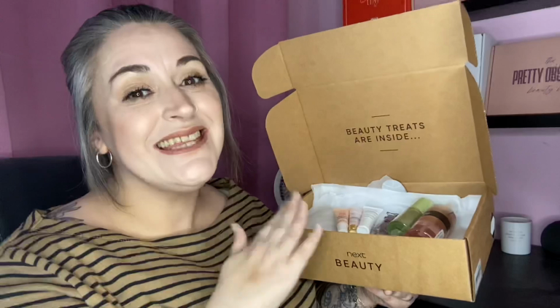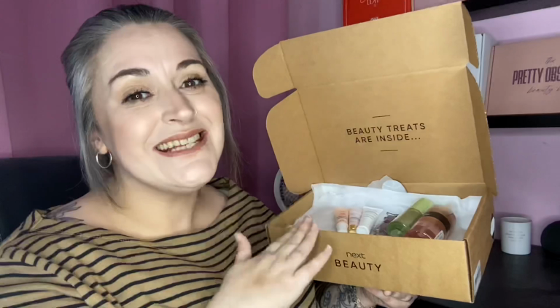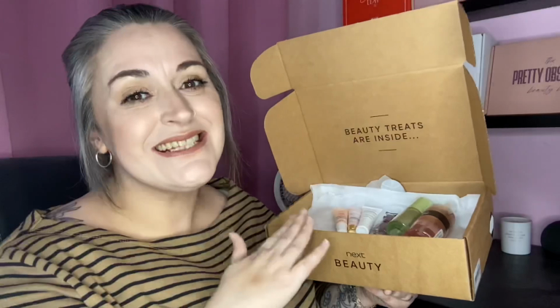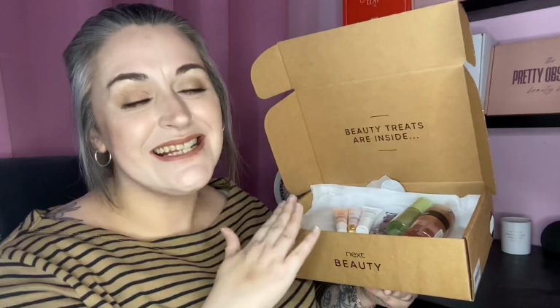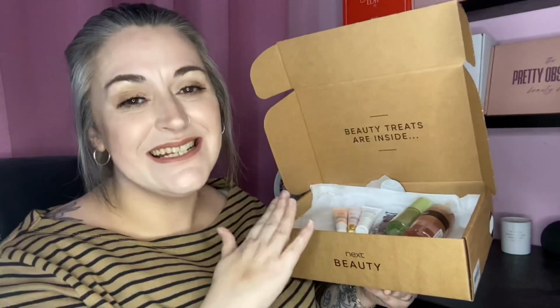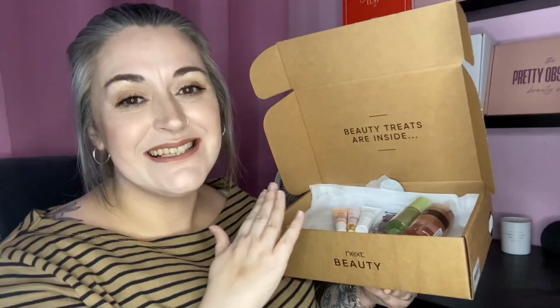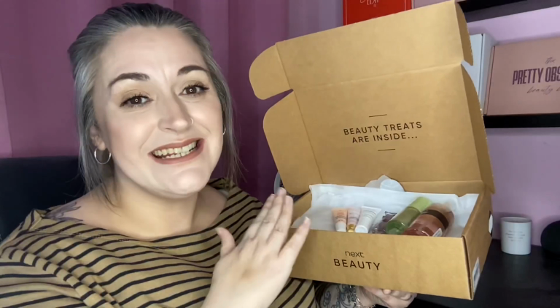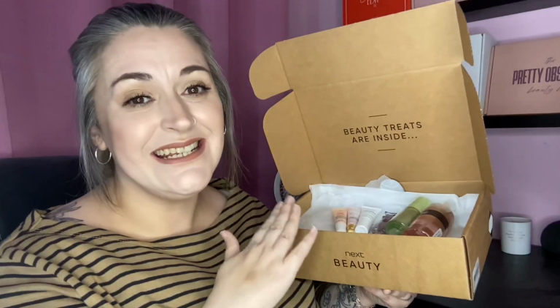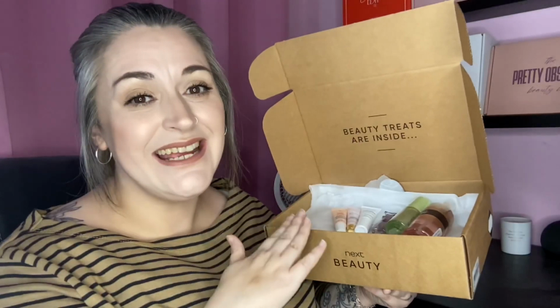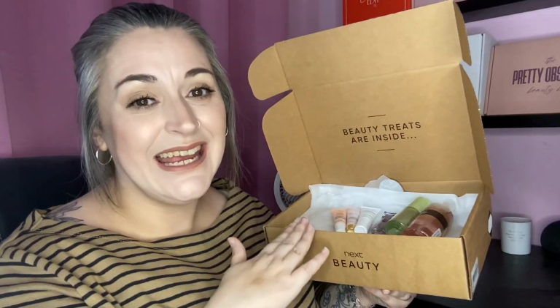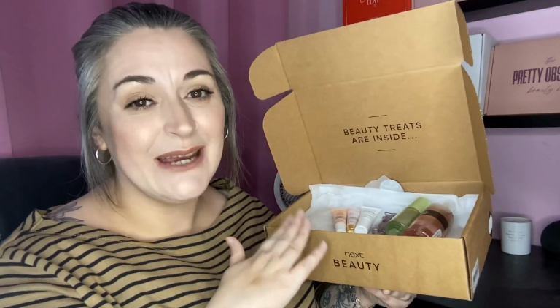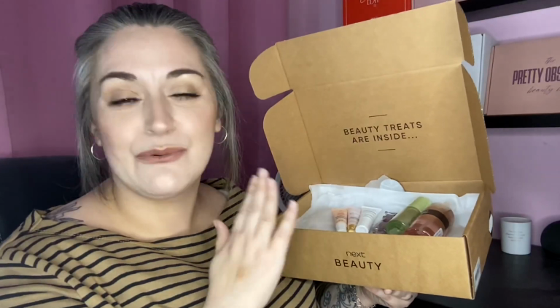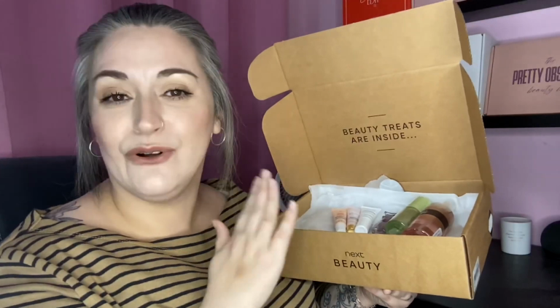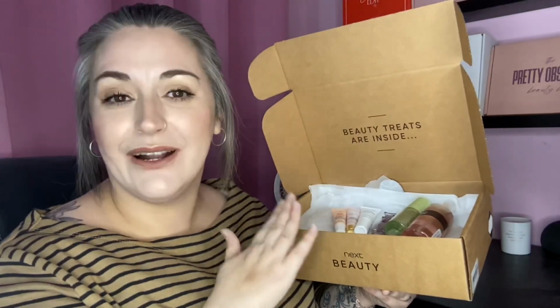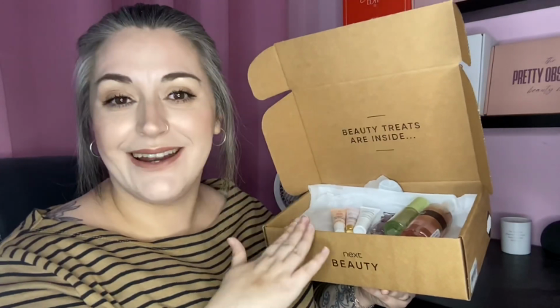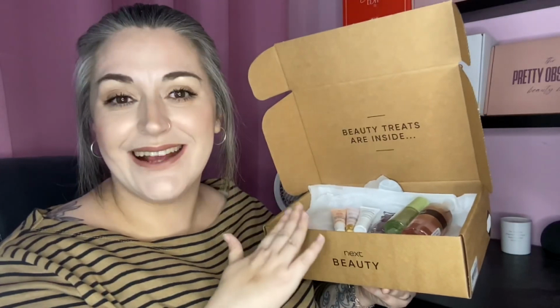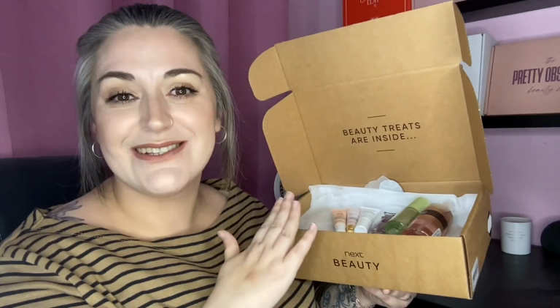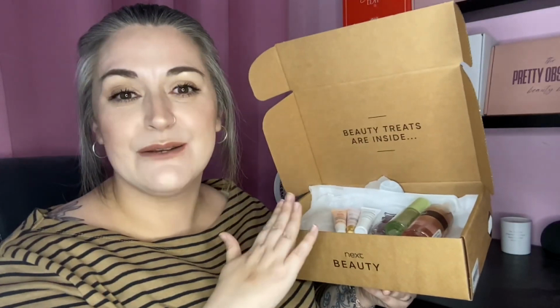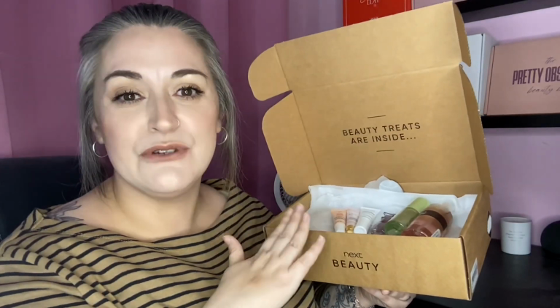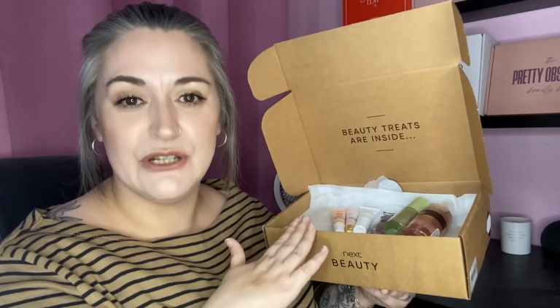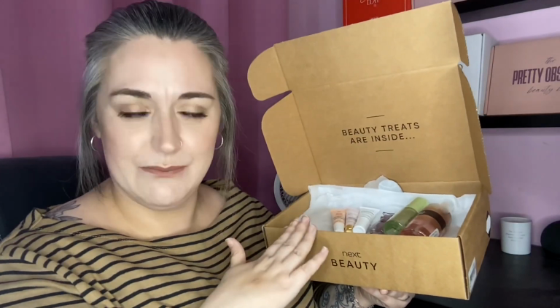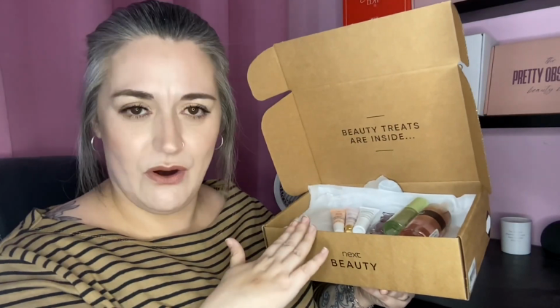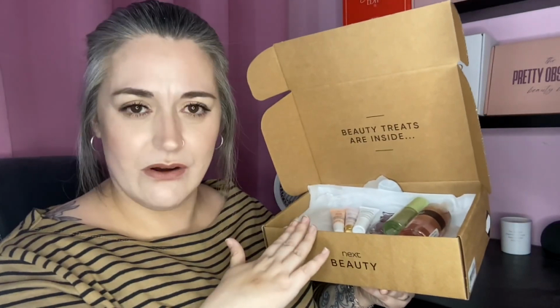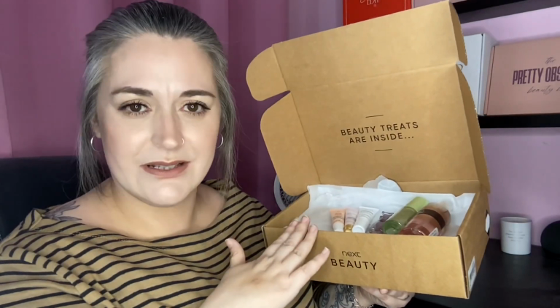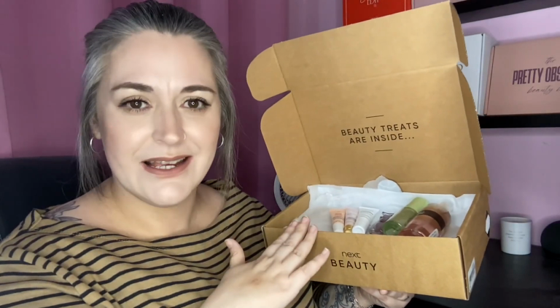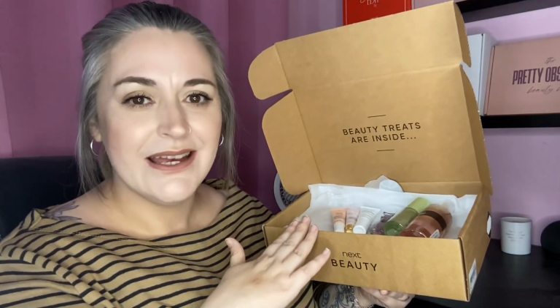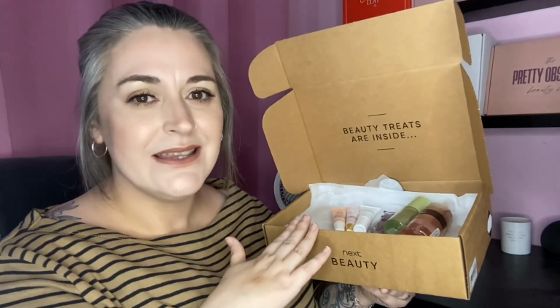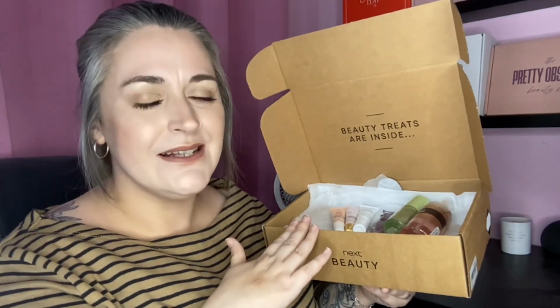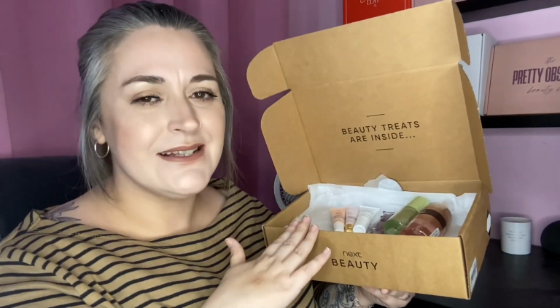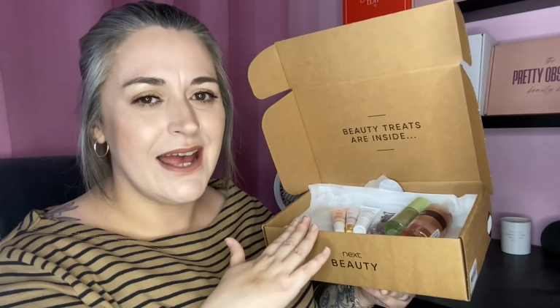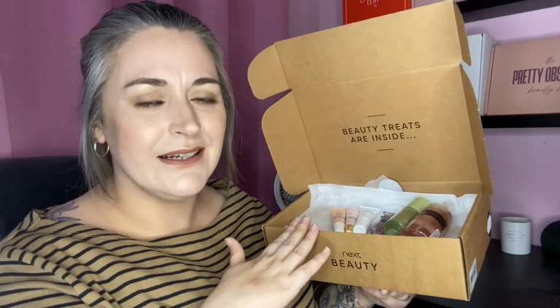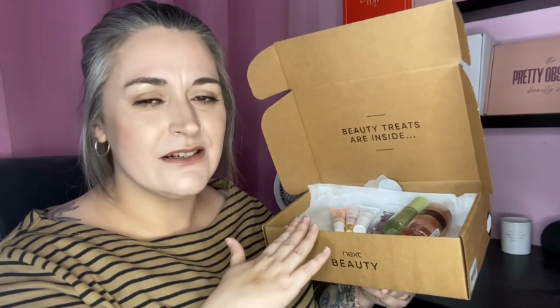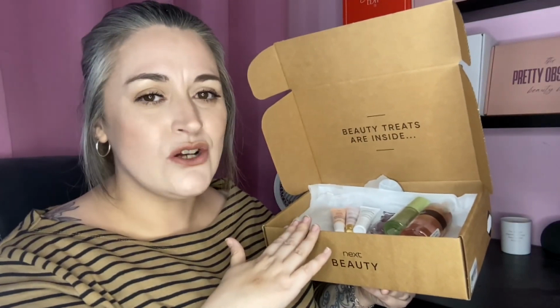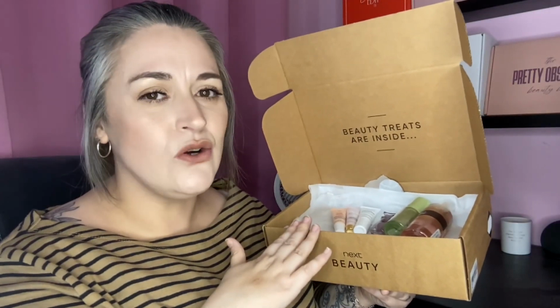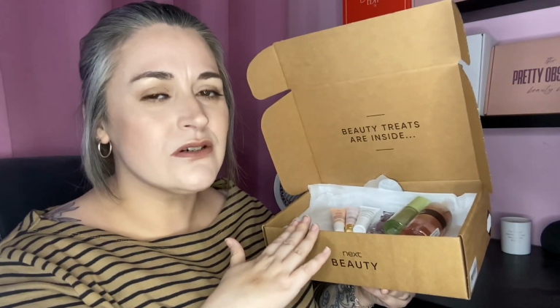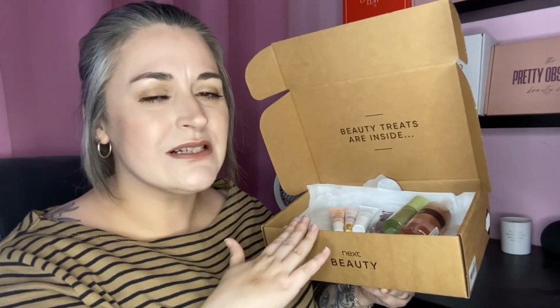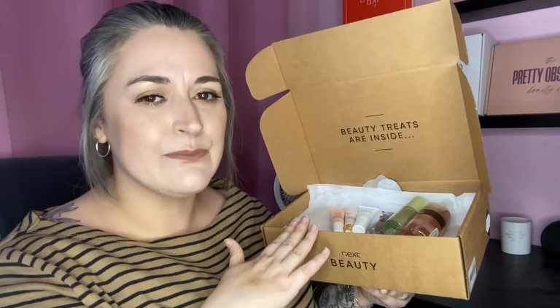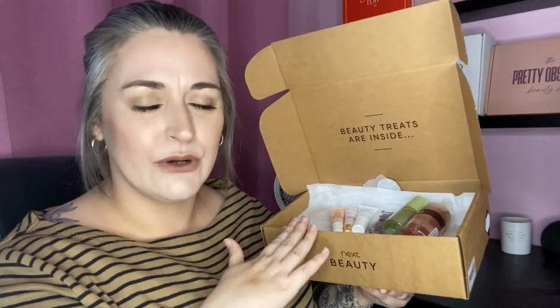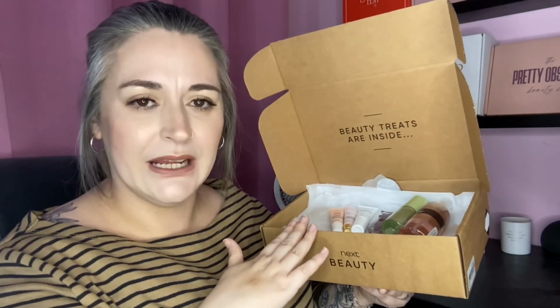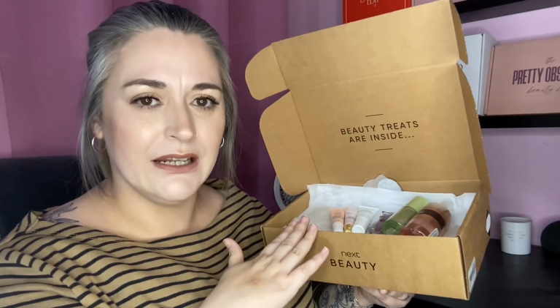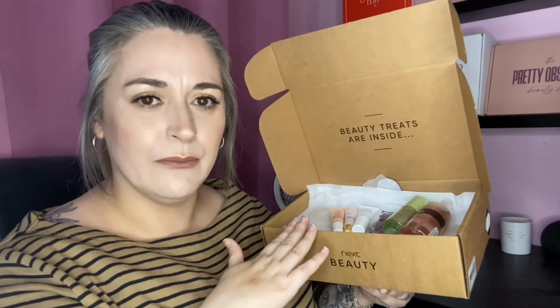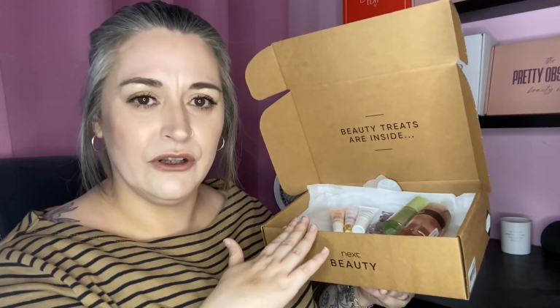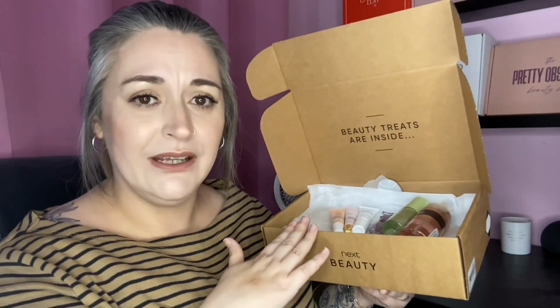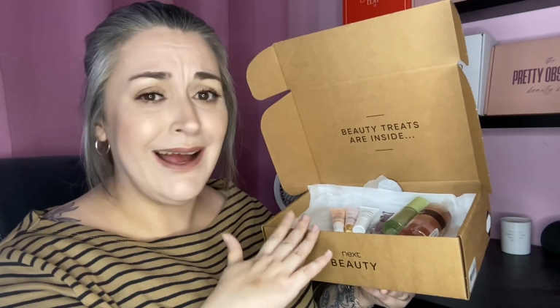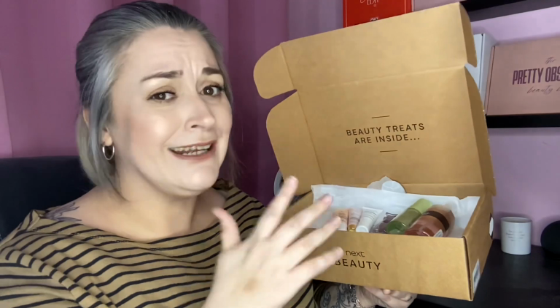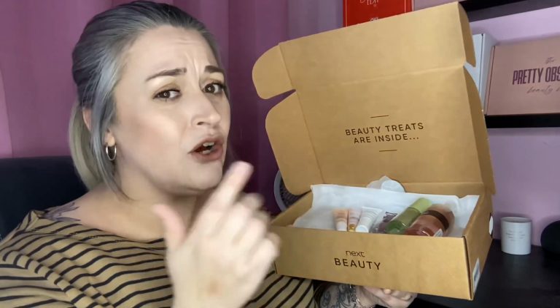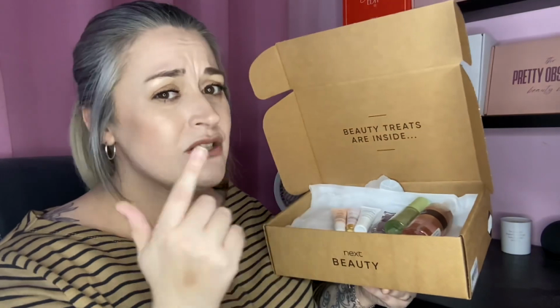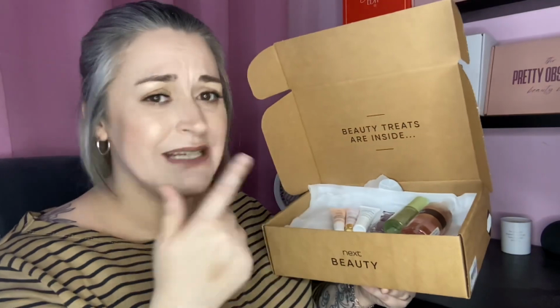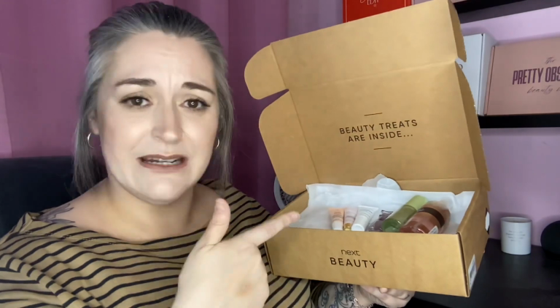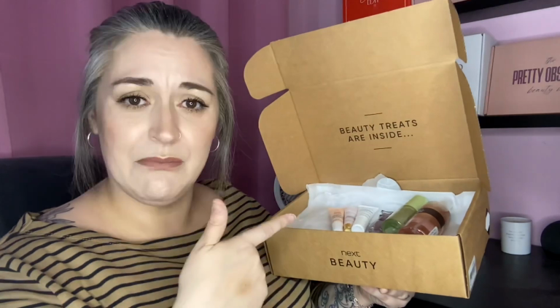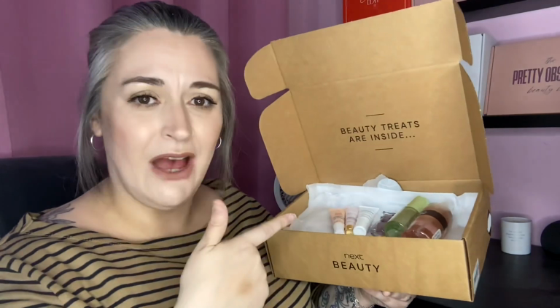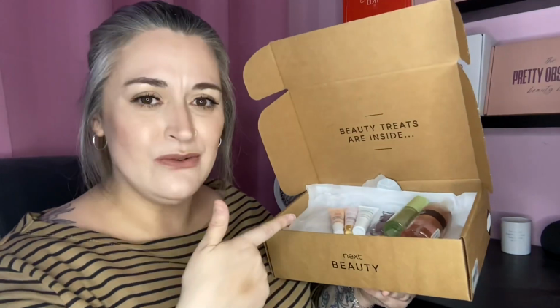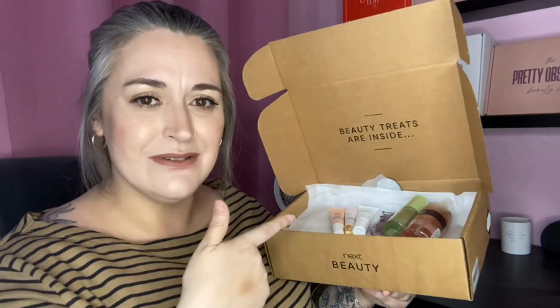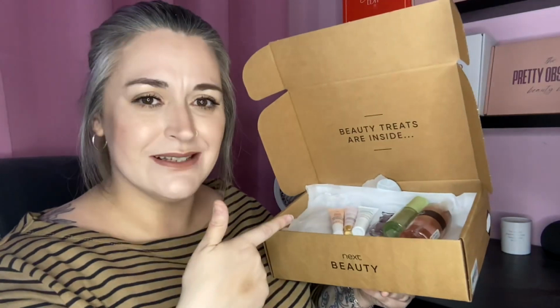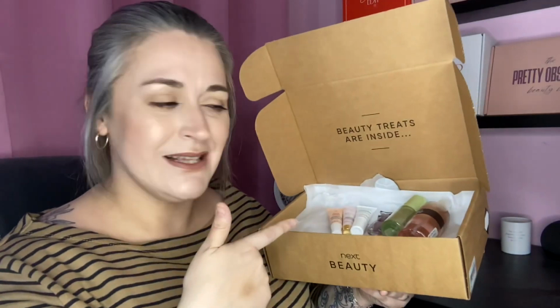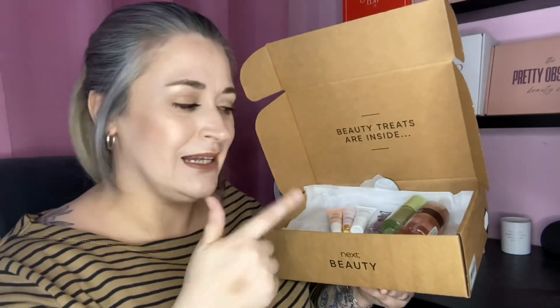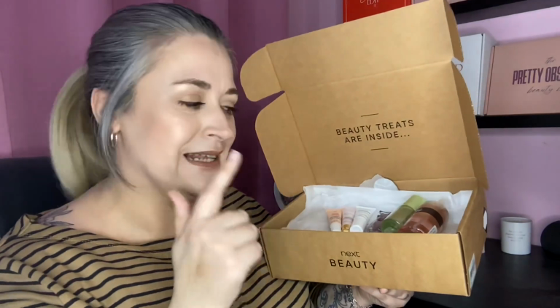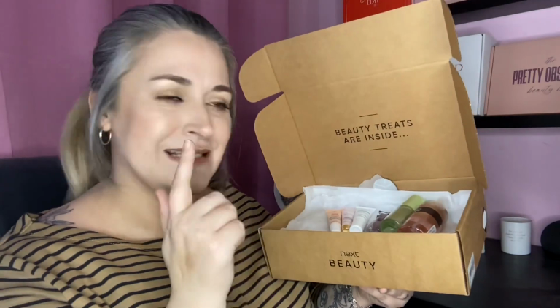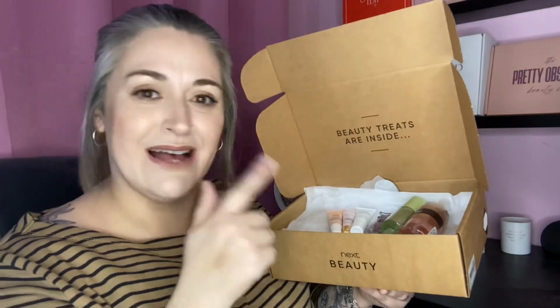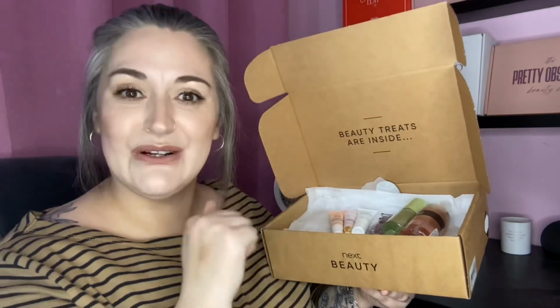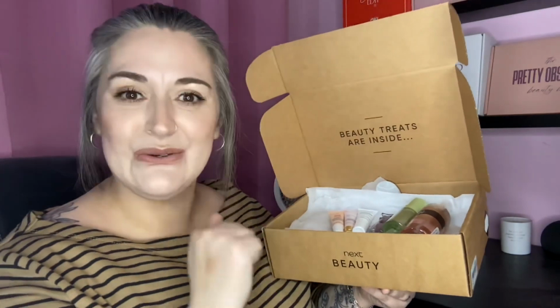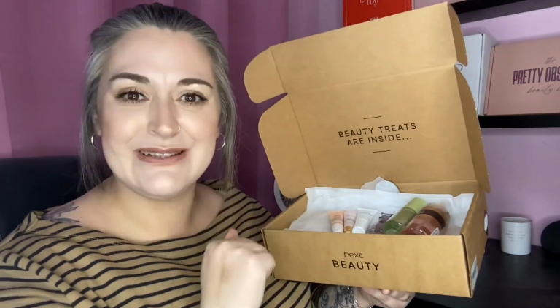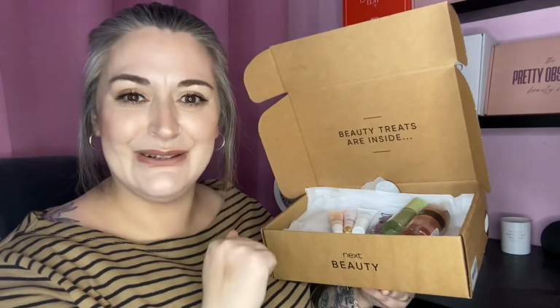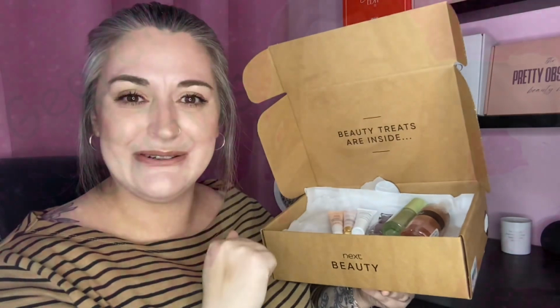This is the April Next beauty box. This edit is called 'Spring into Beauty' and it costs £10. Let's have a closer look.